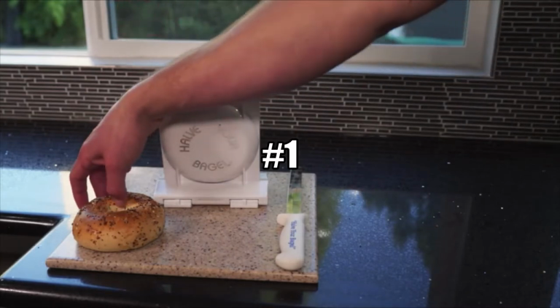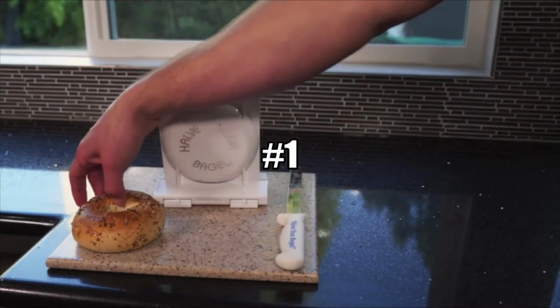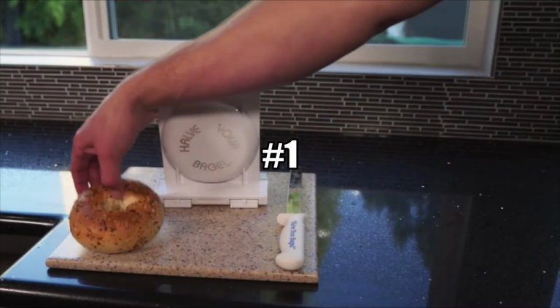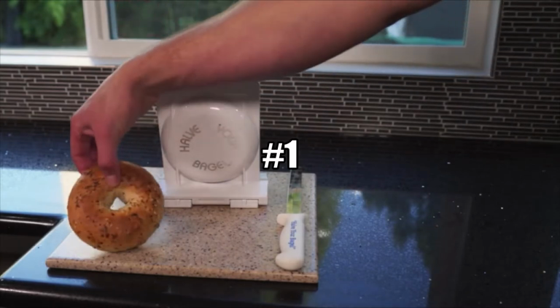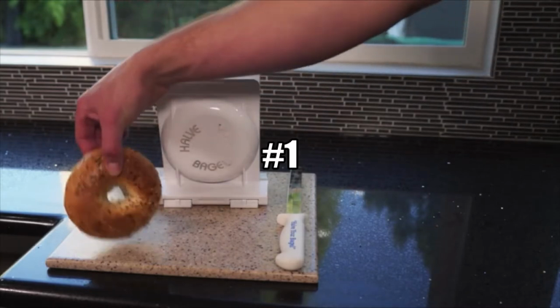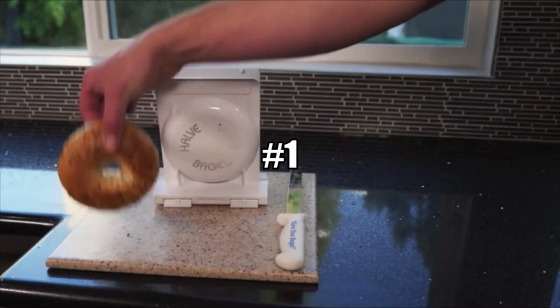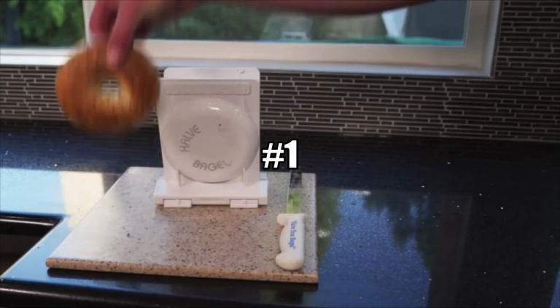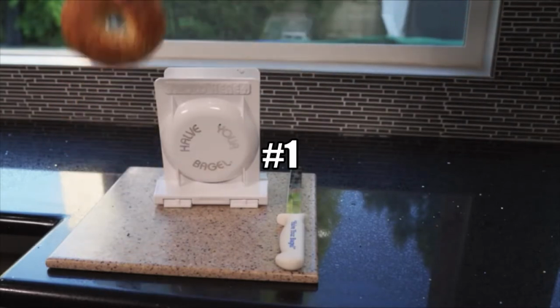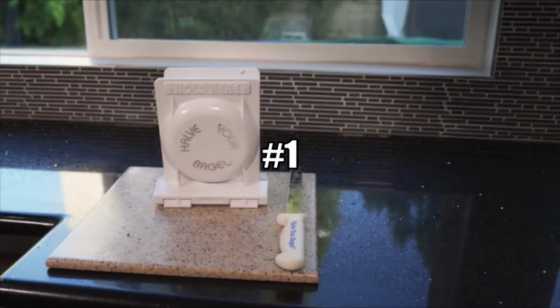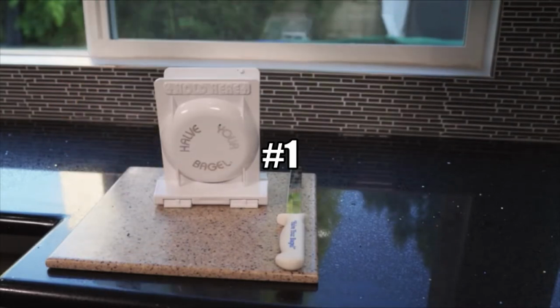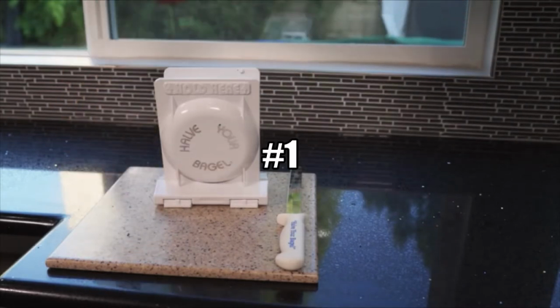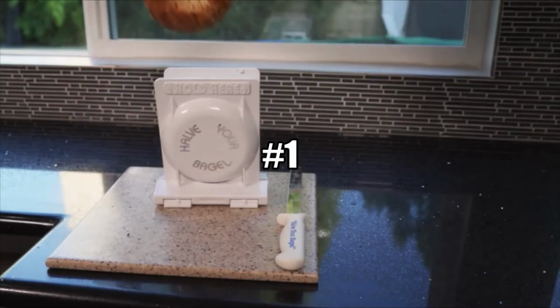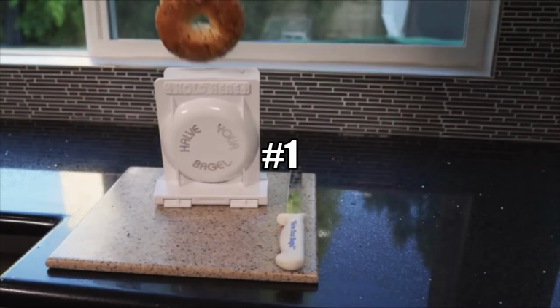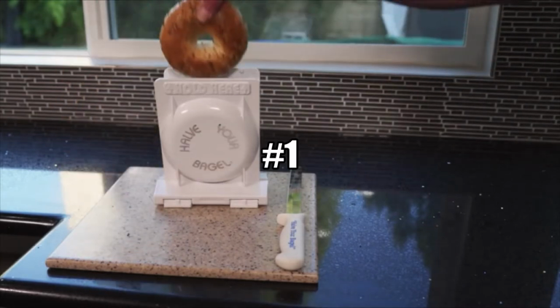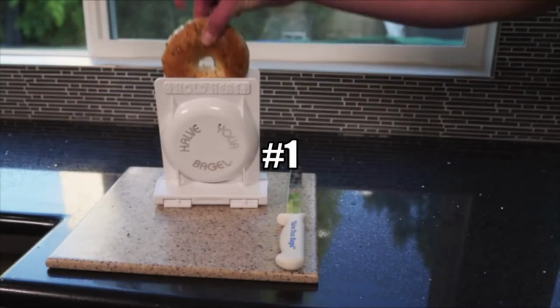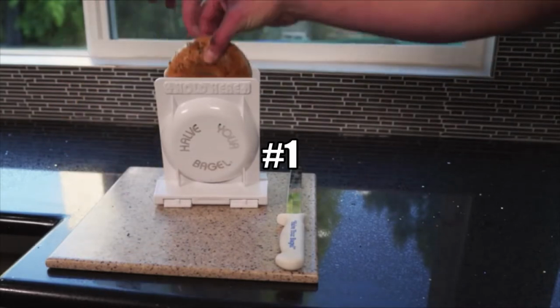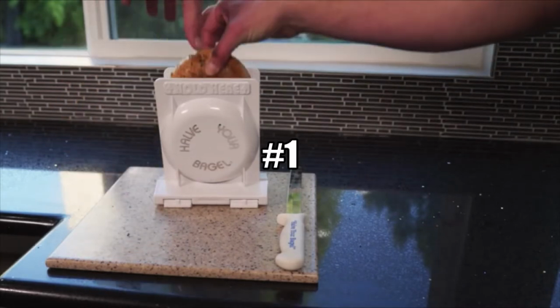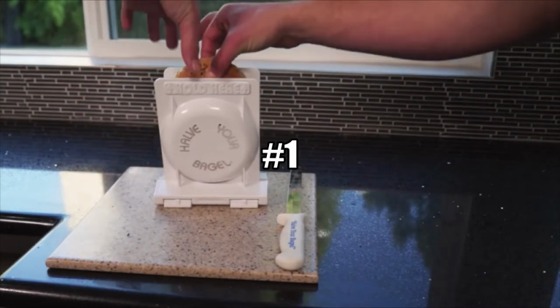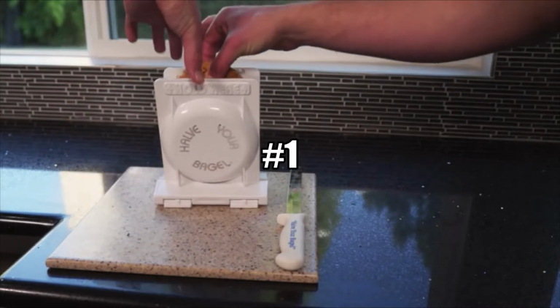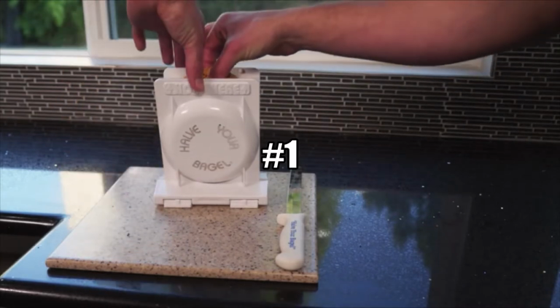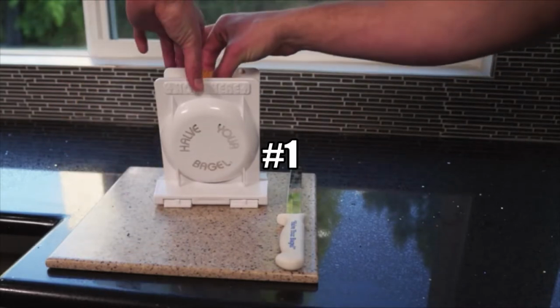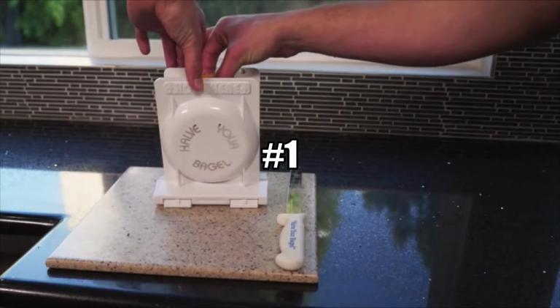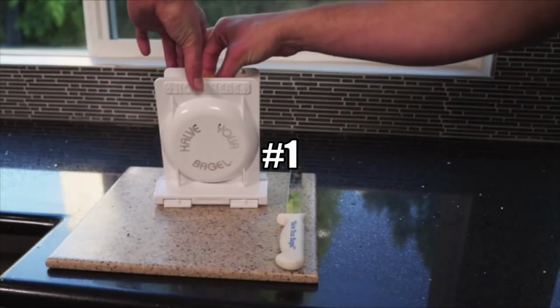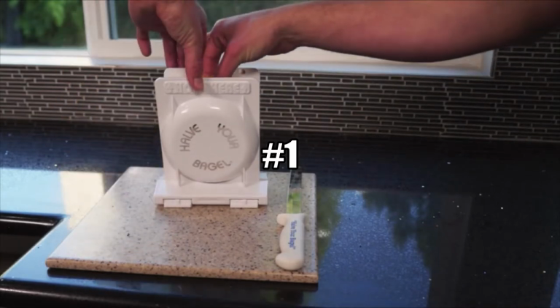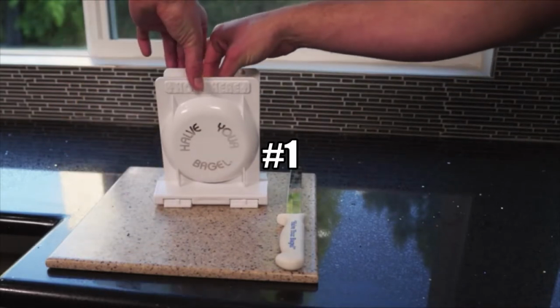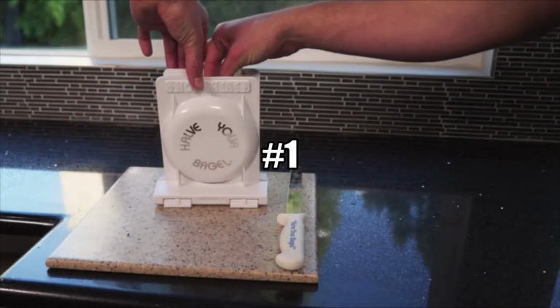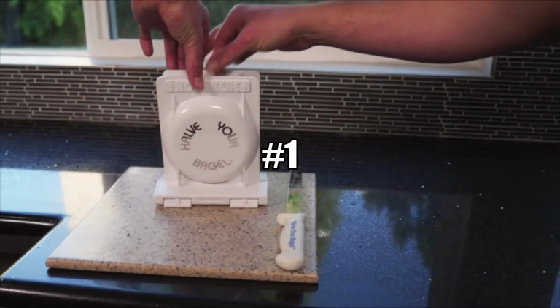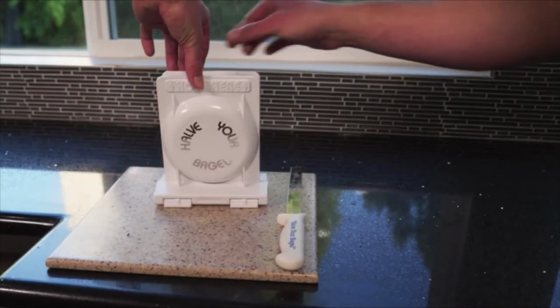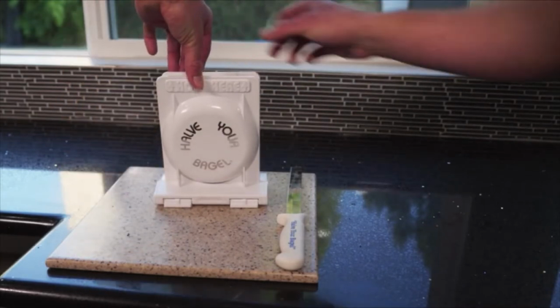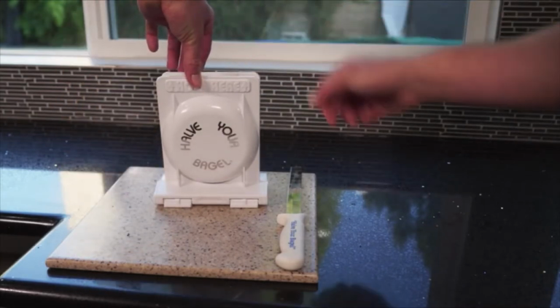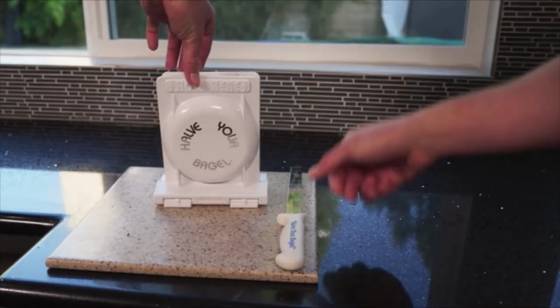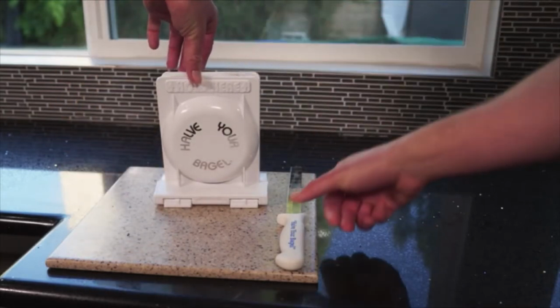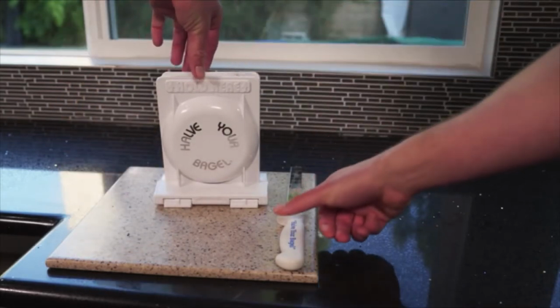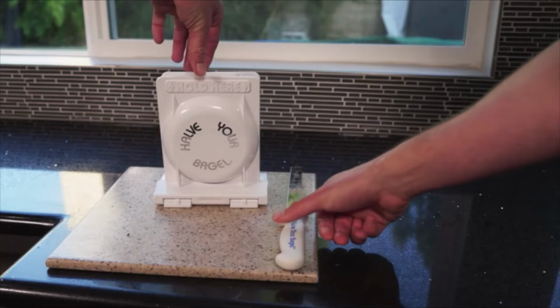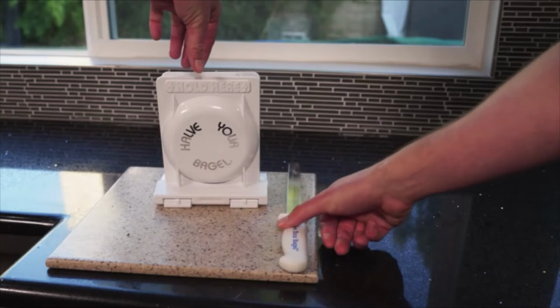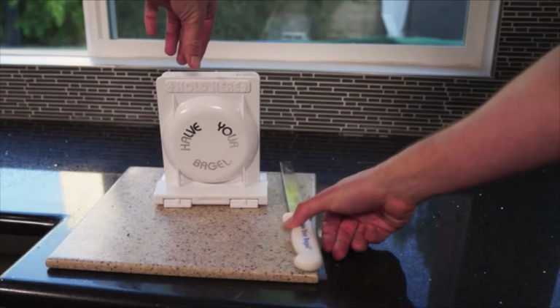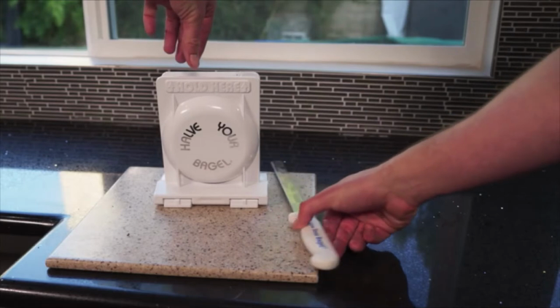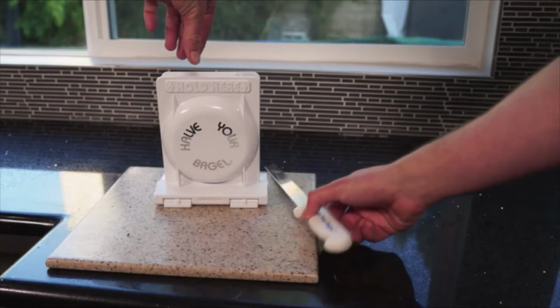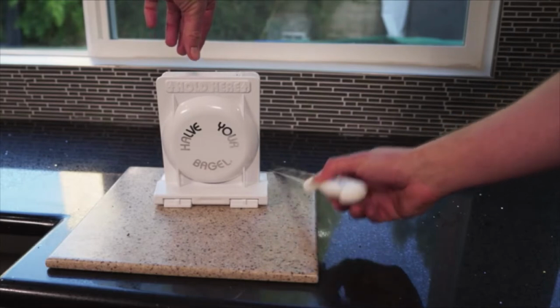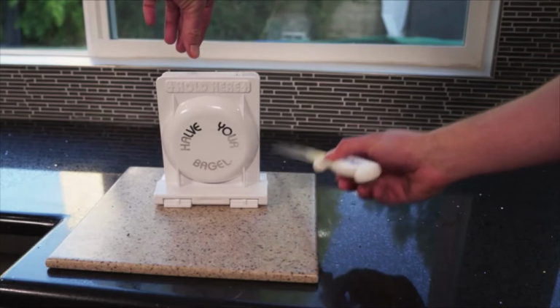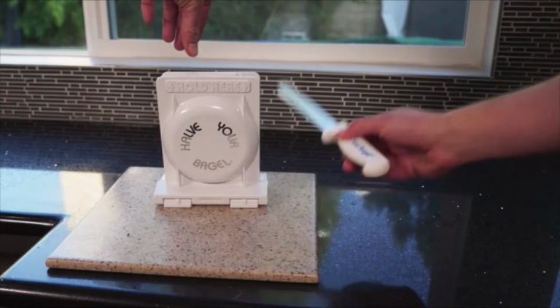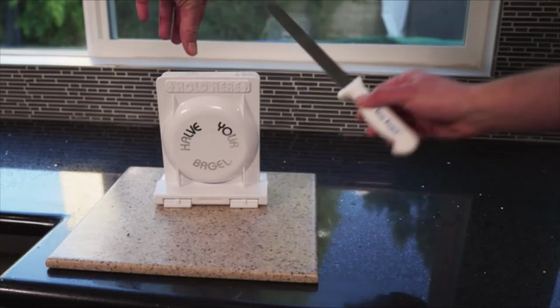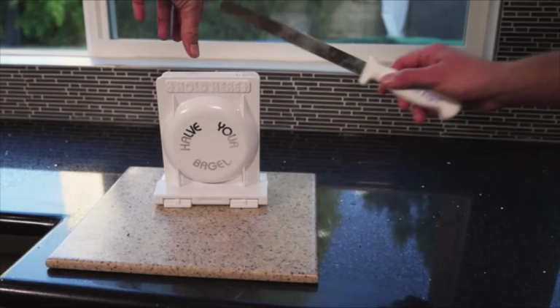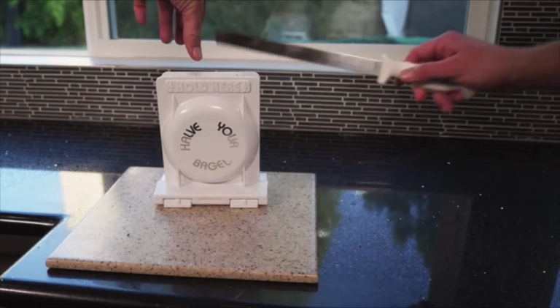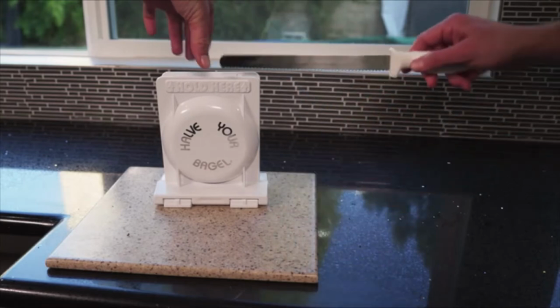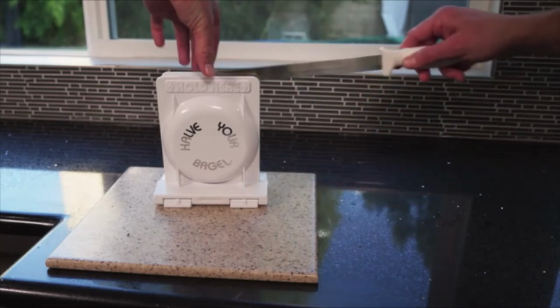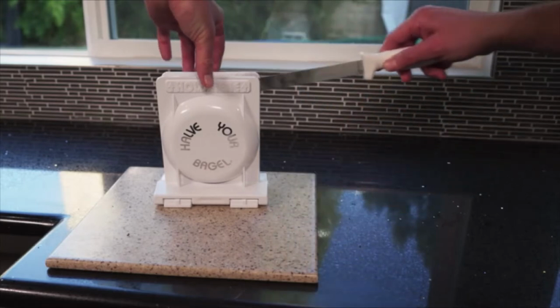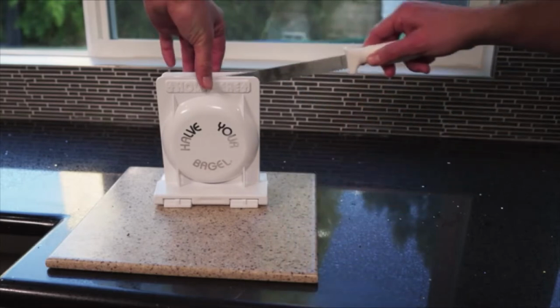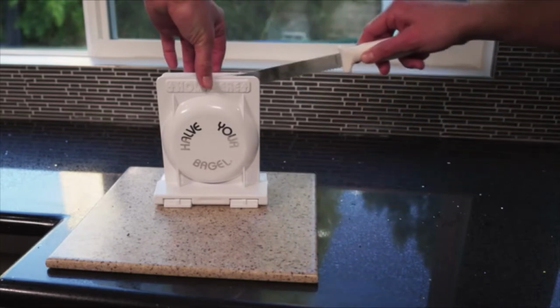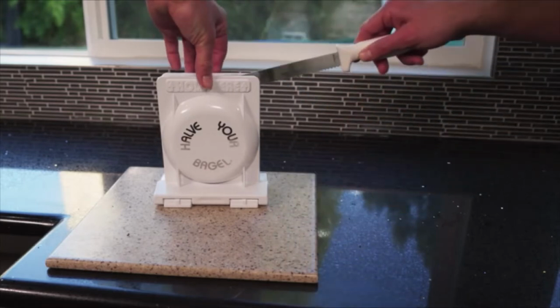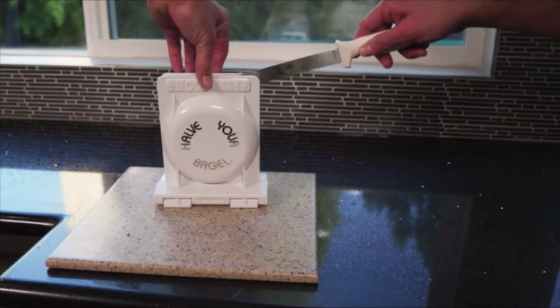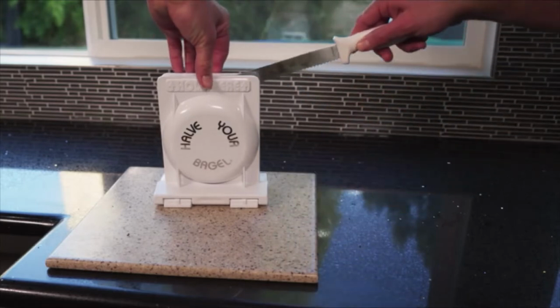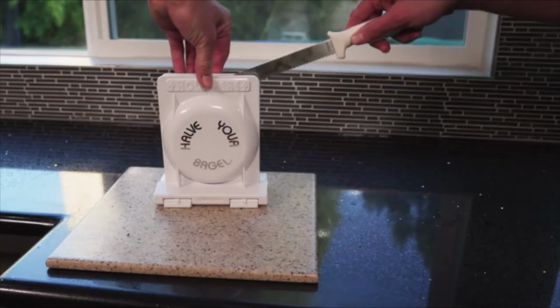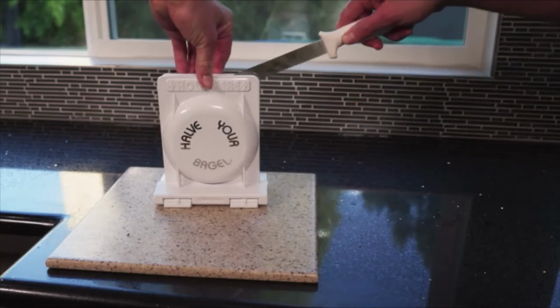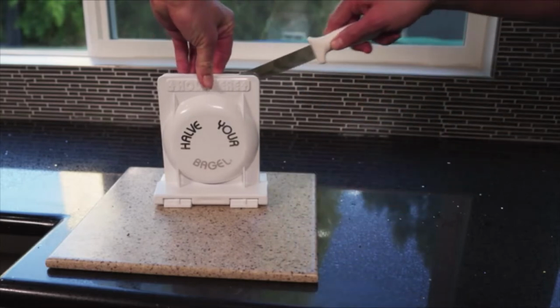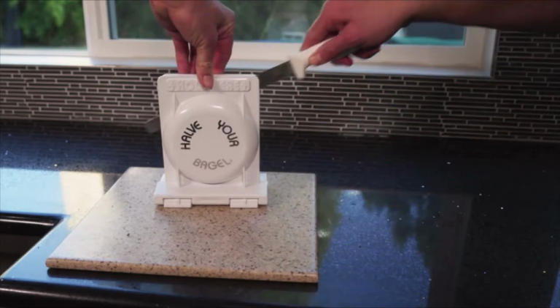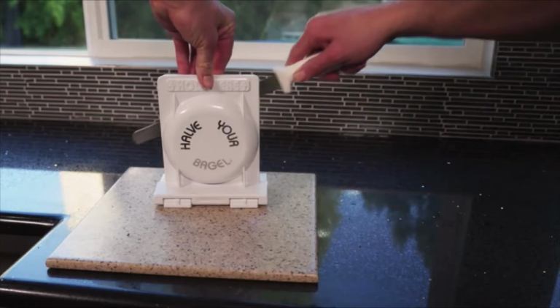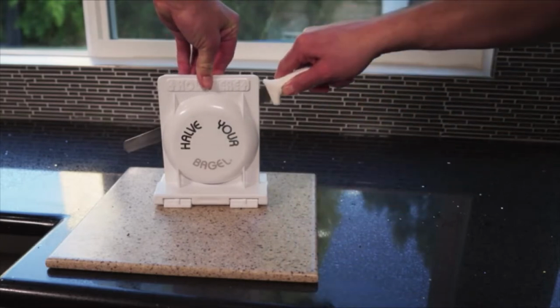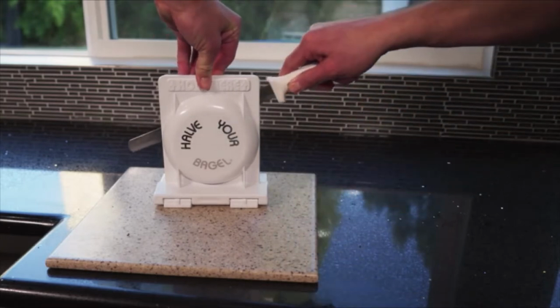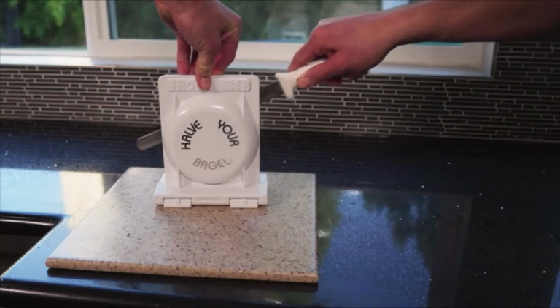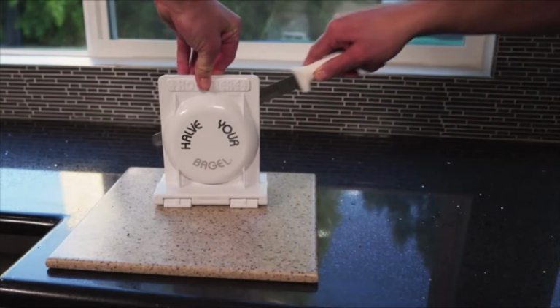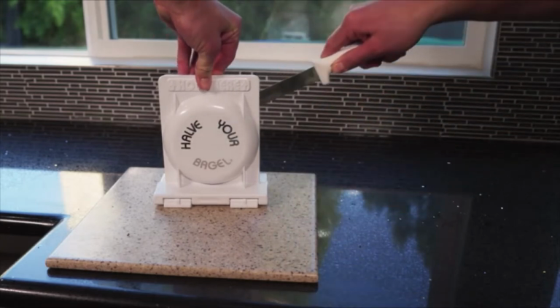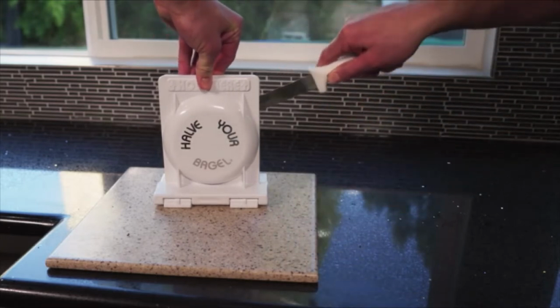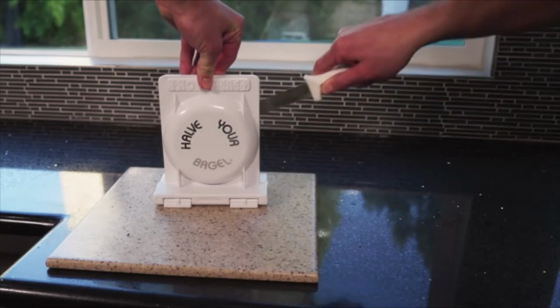Have your bagel — the fastest, safest, most versatile slicer on the market. Brought to you by the family who invented the bagel machine.